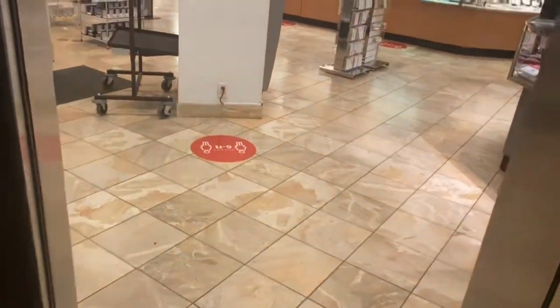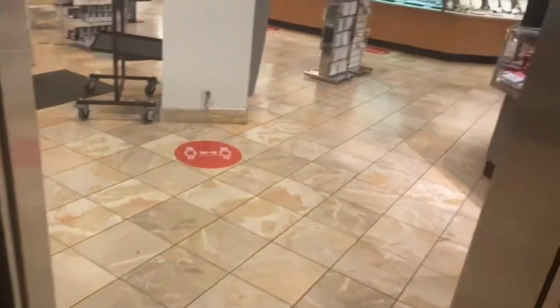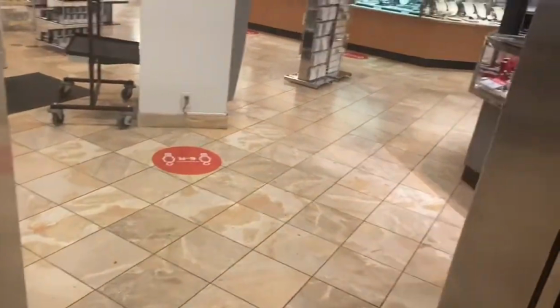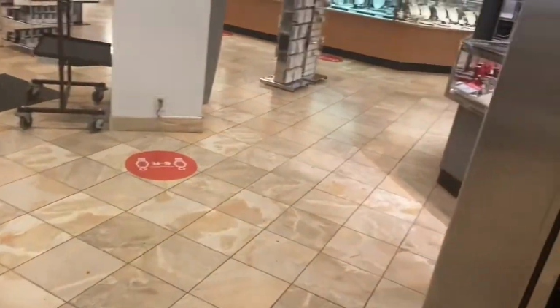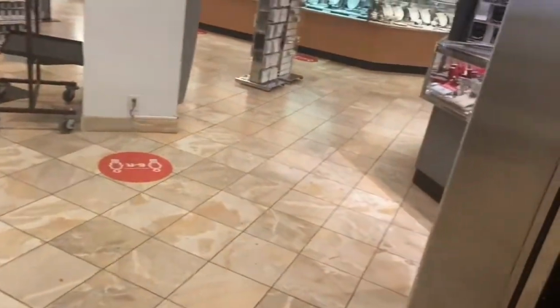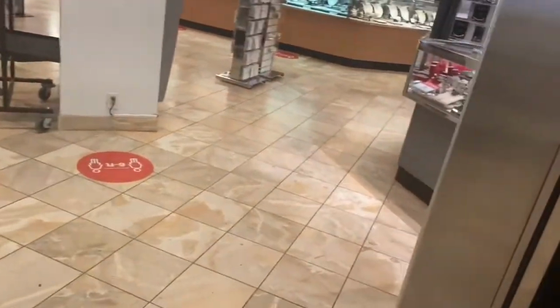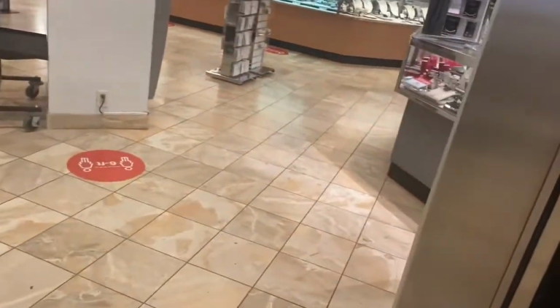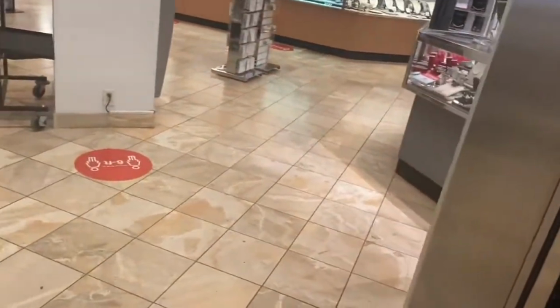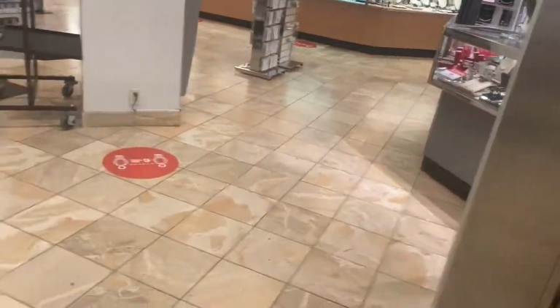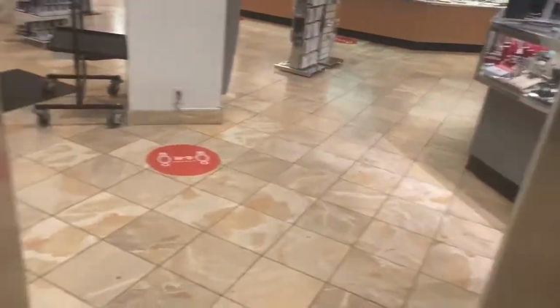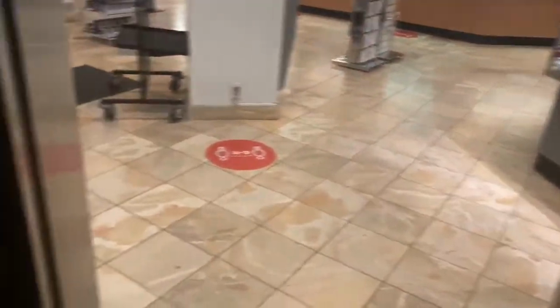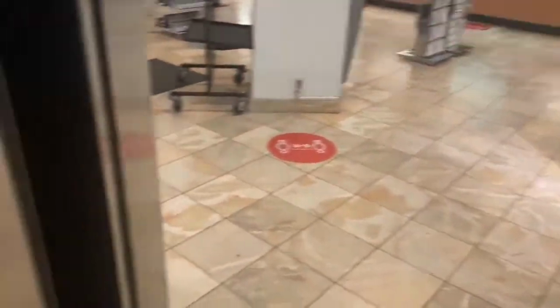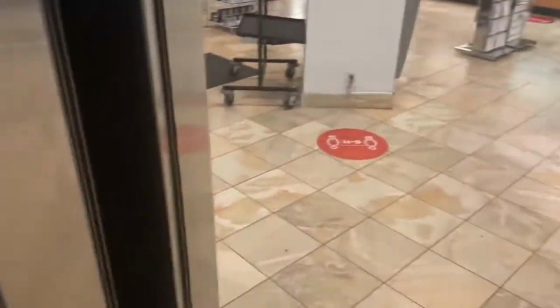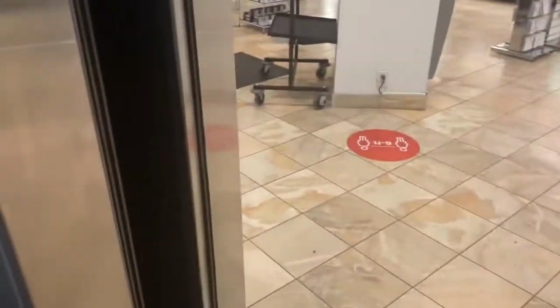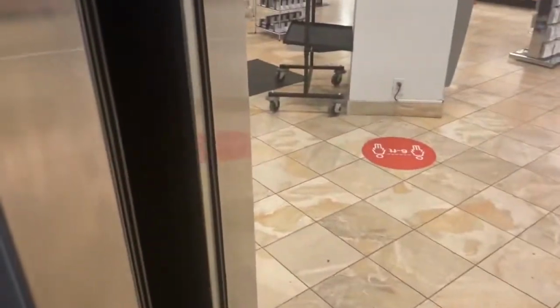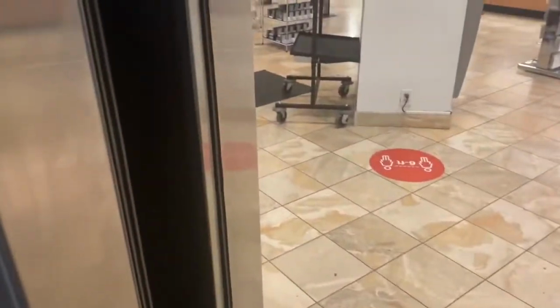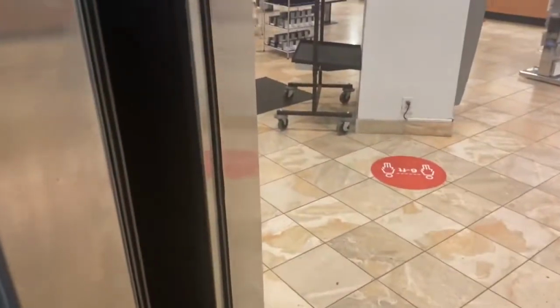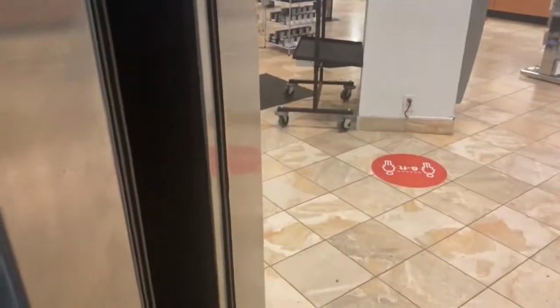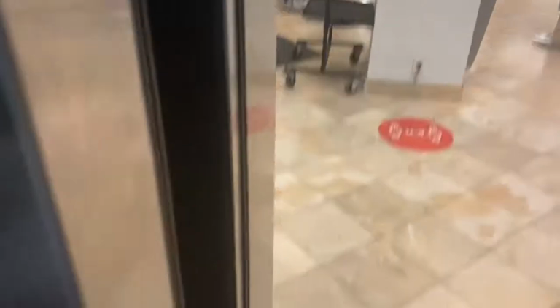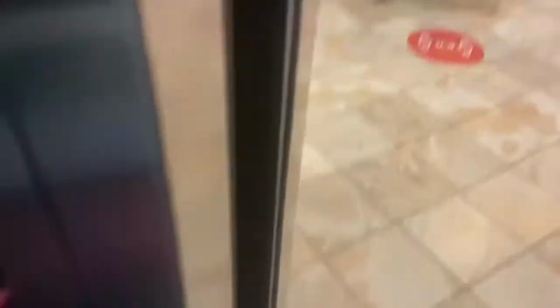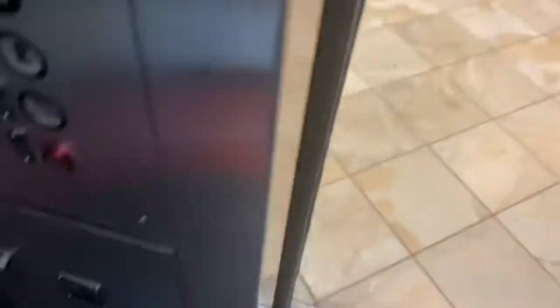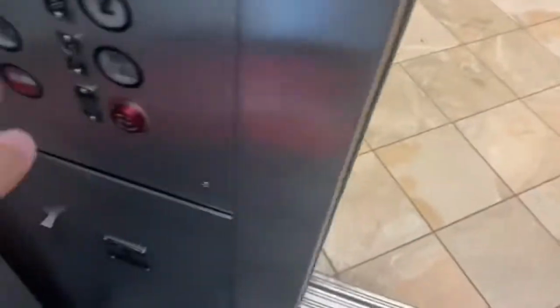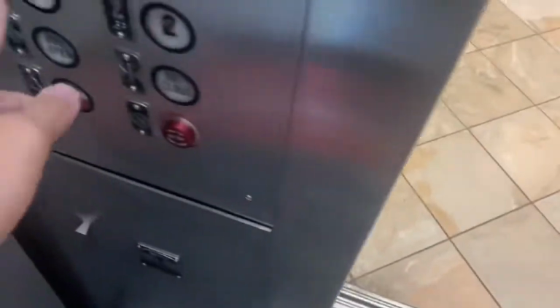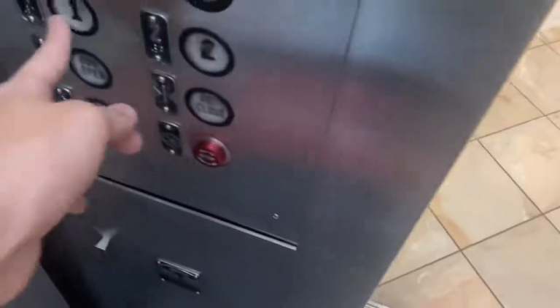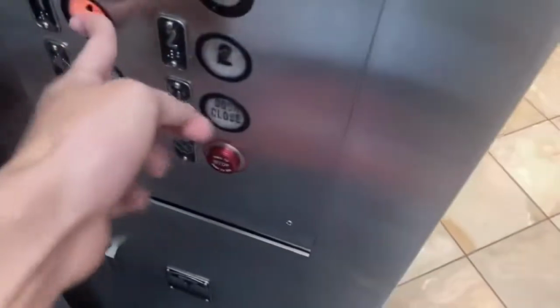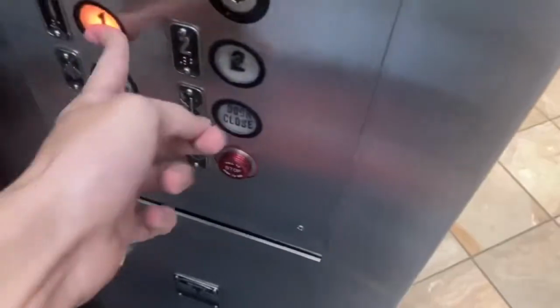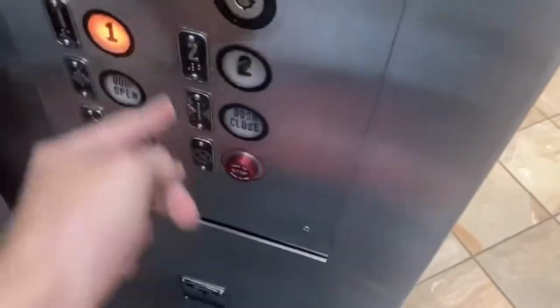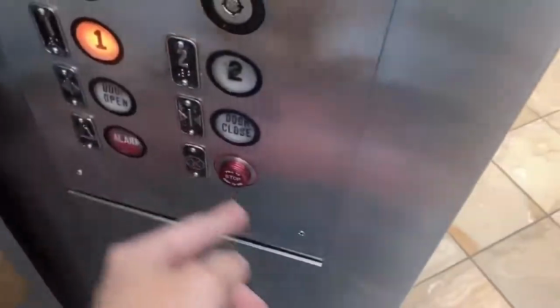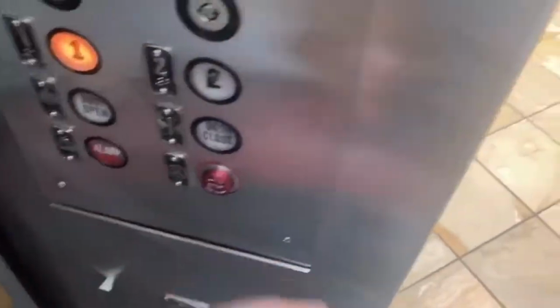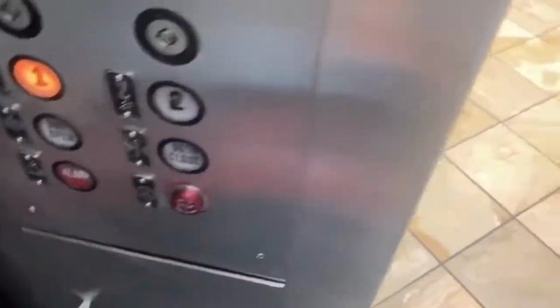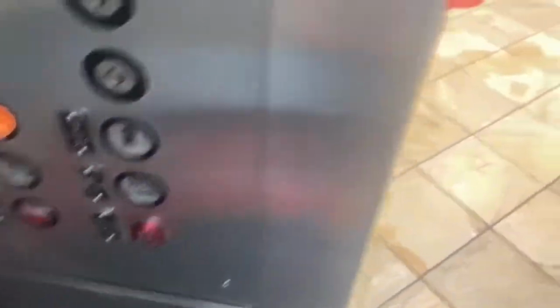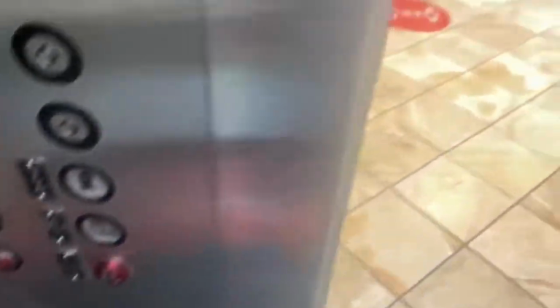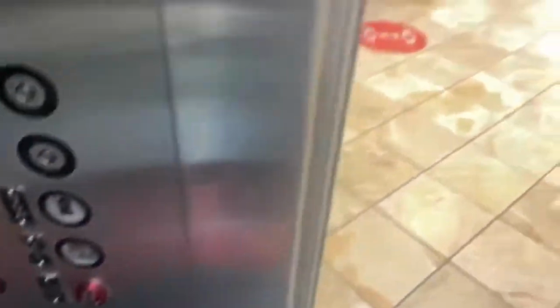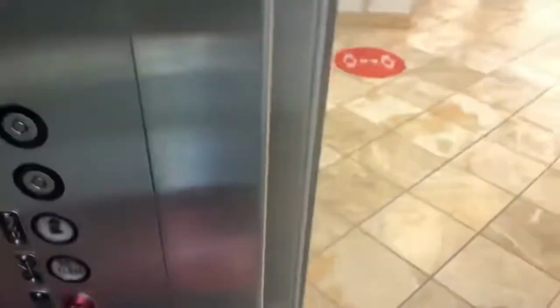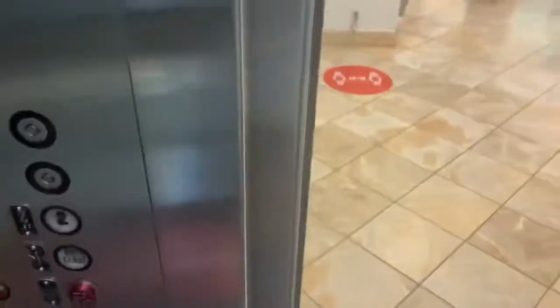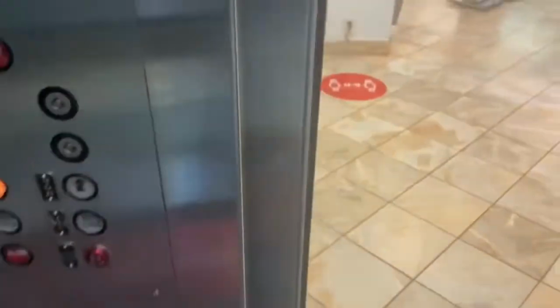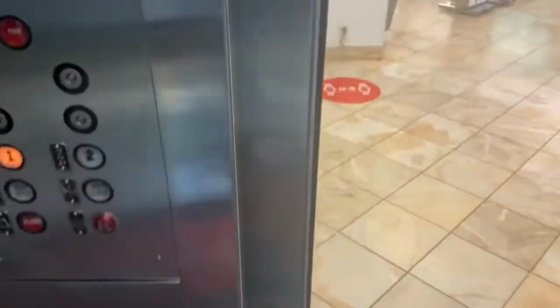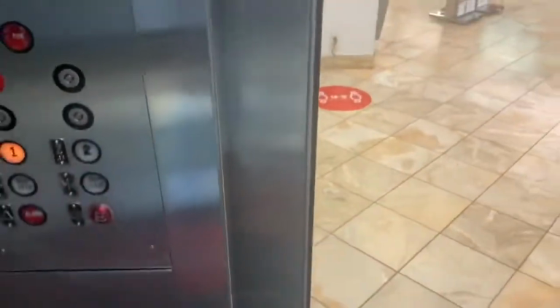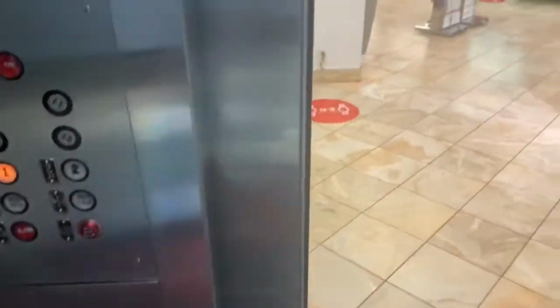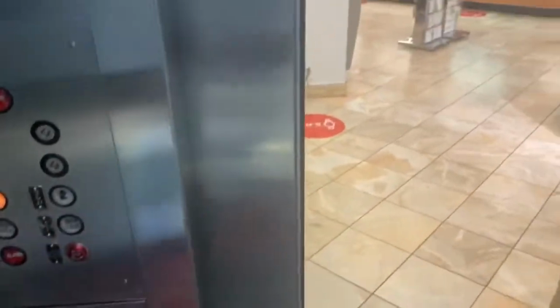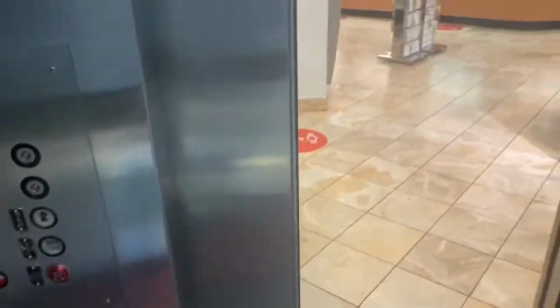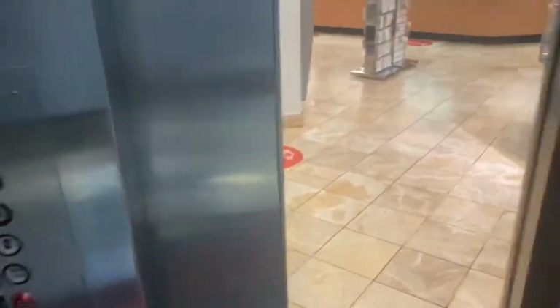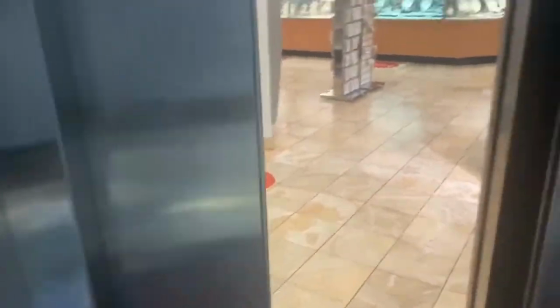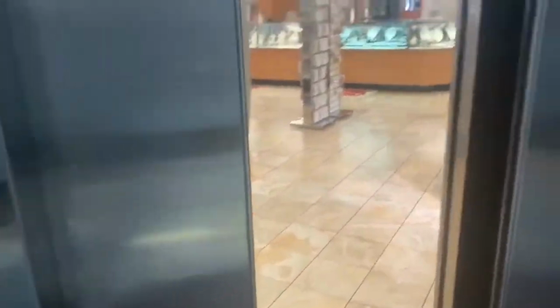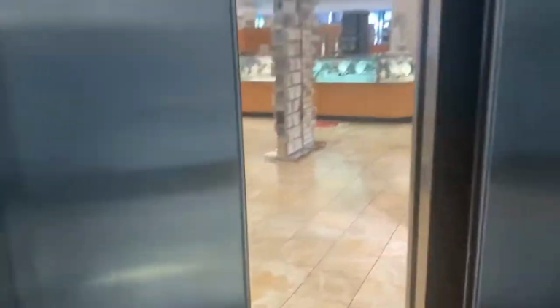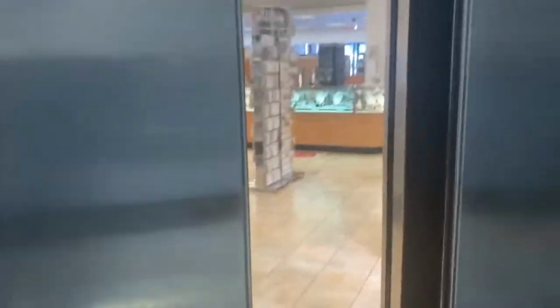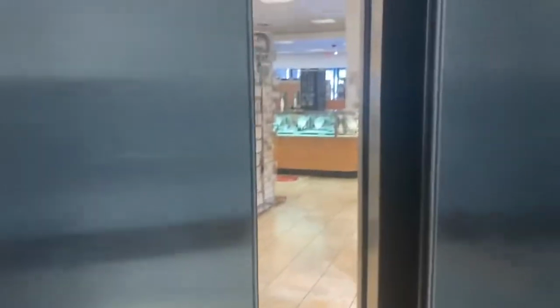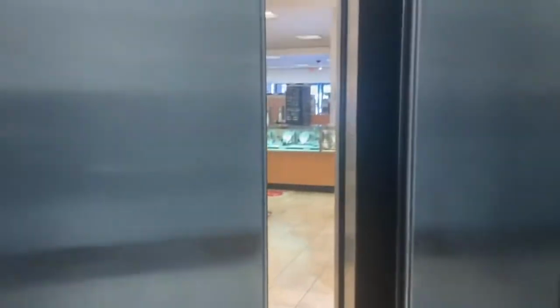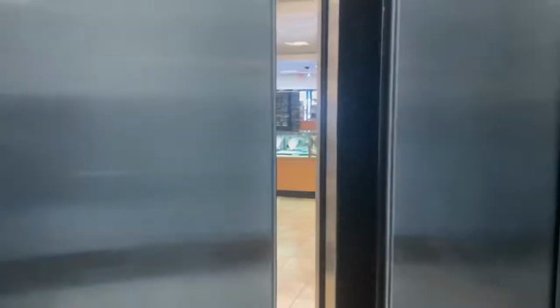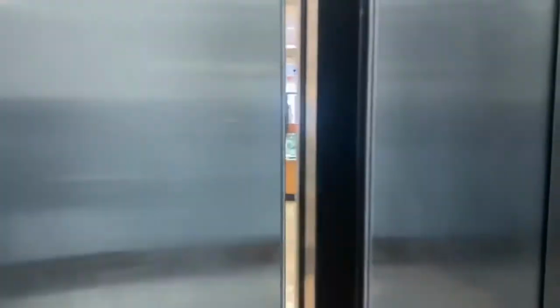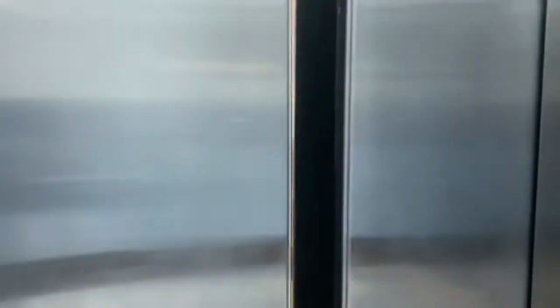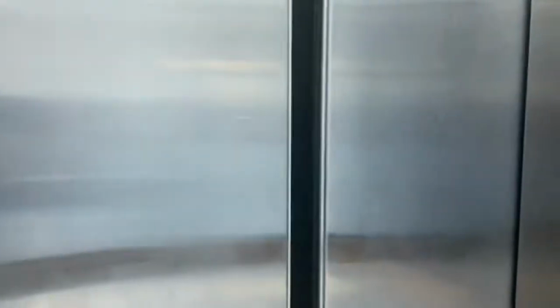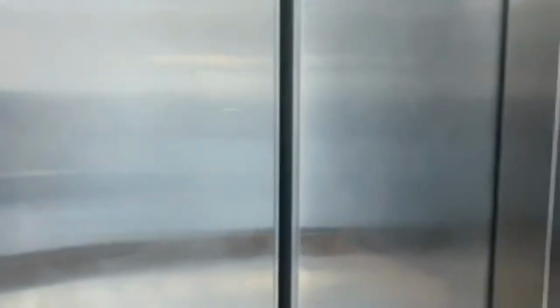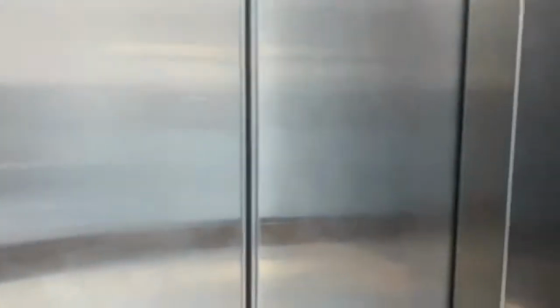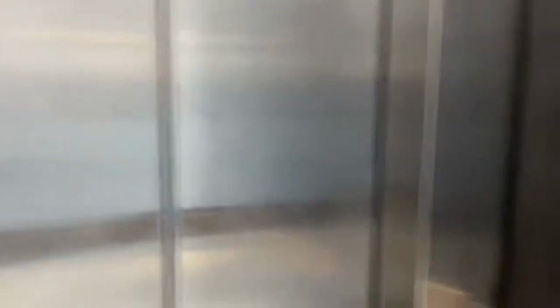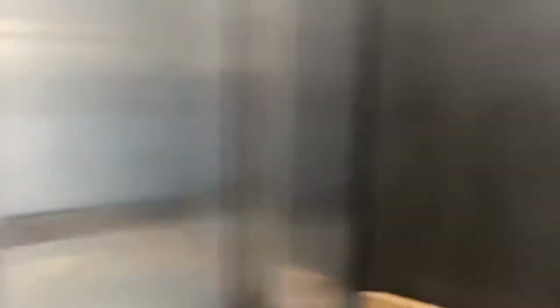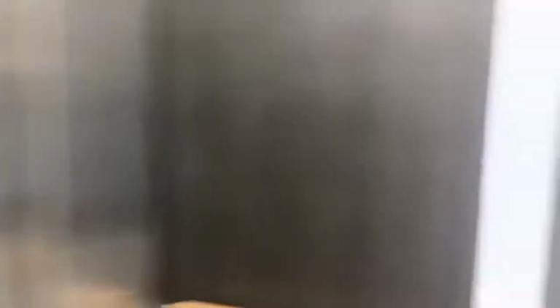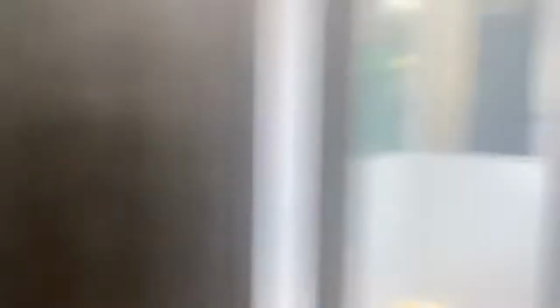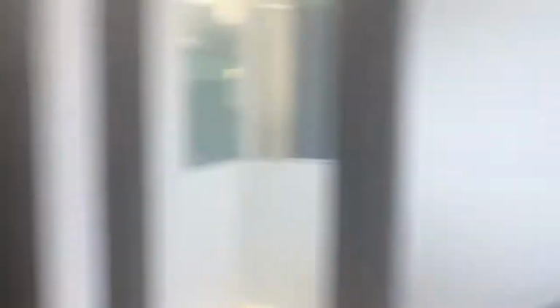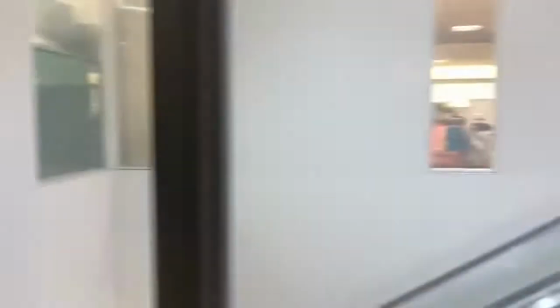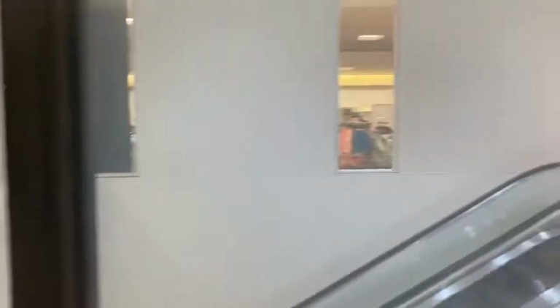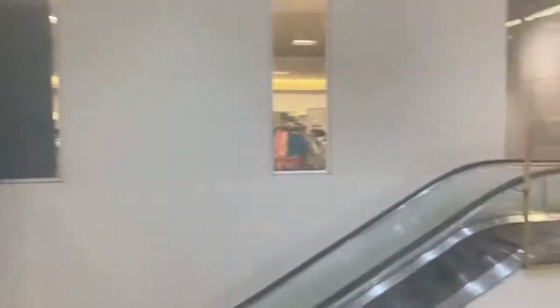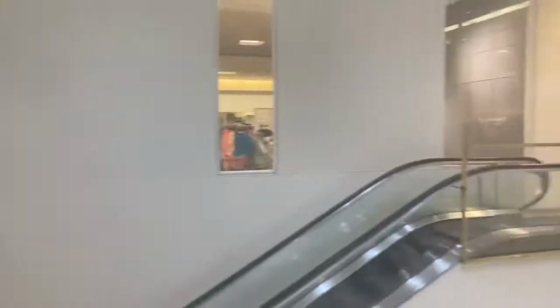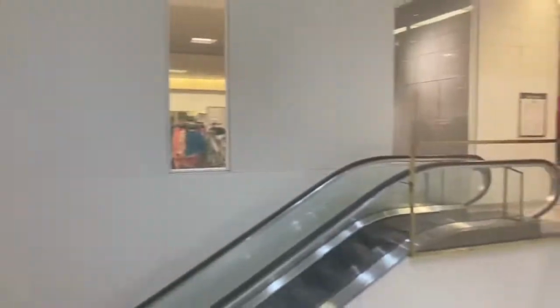Oh wow — there are no bumpers. The doors don't close when you push the button; they have electric sensors.